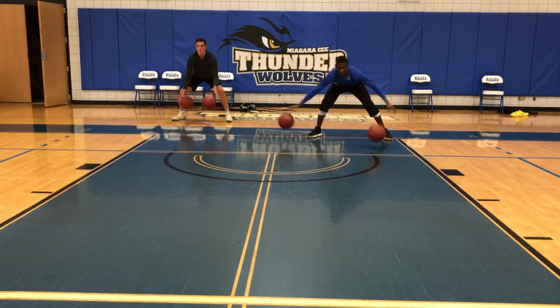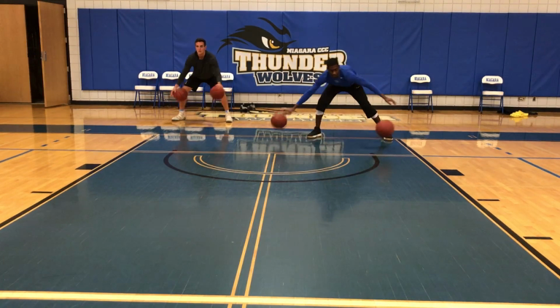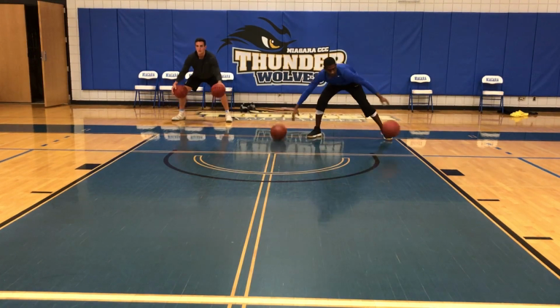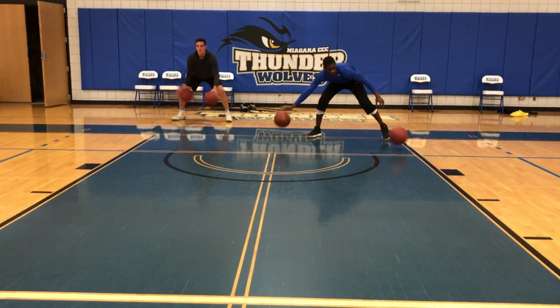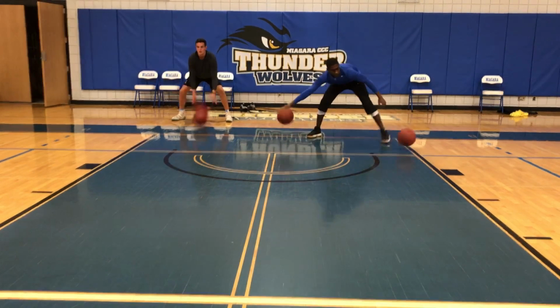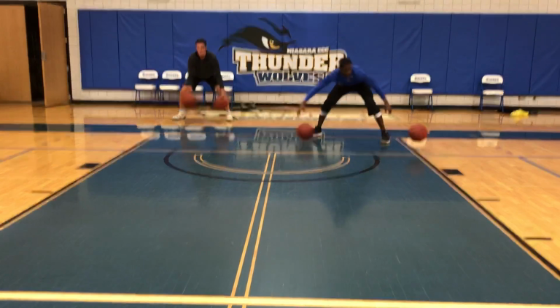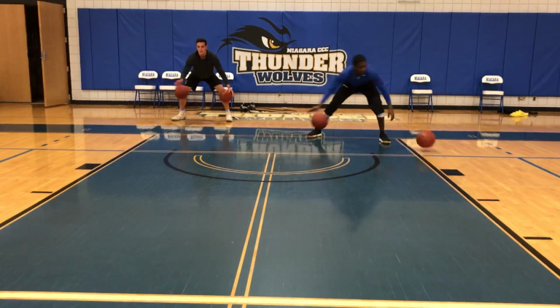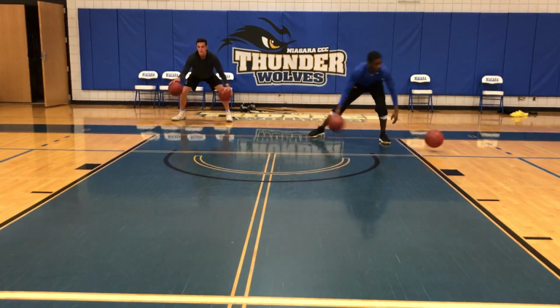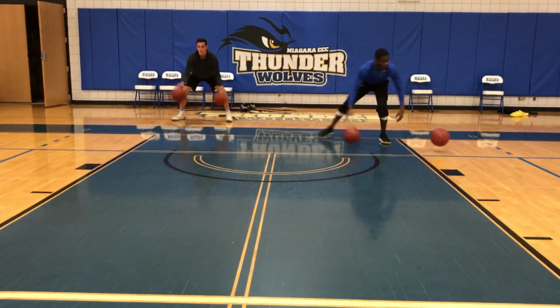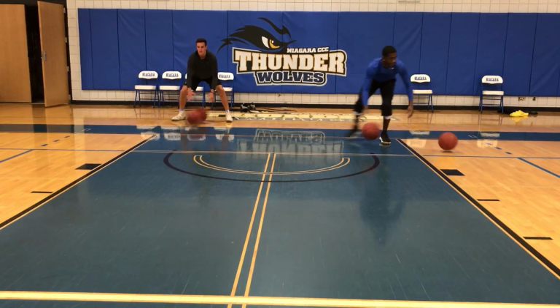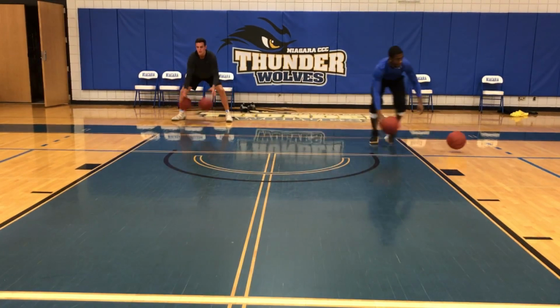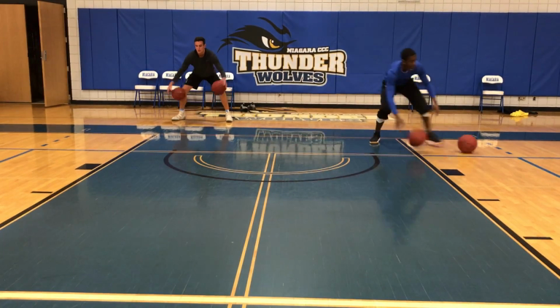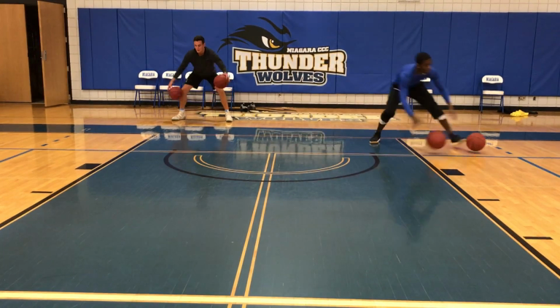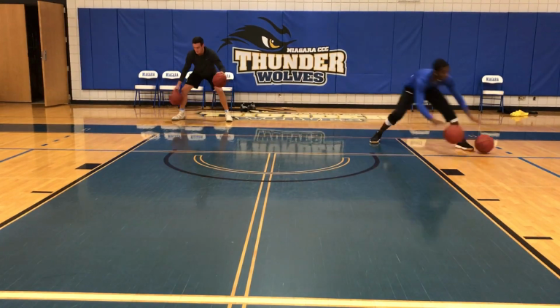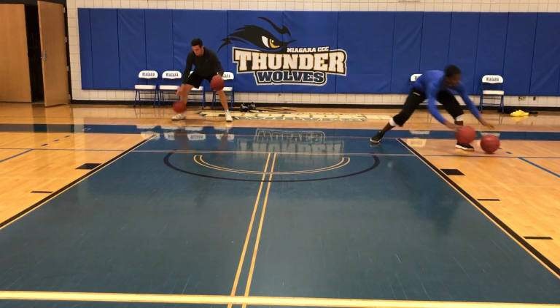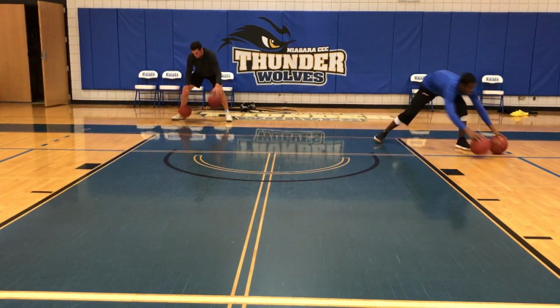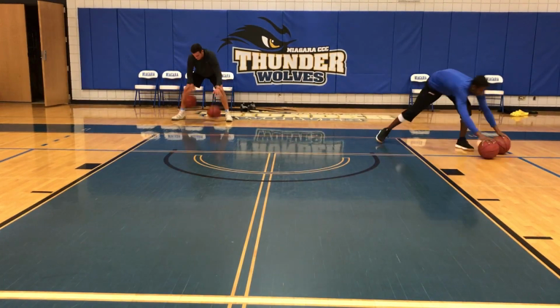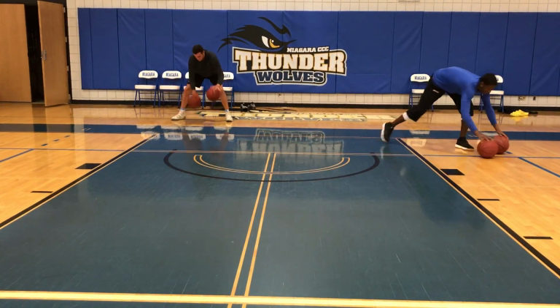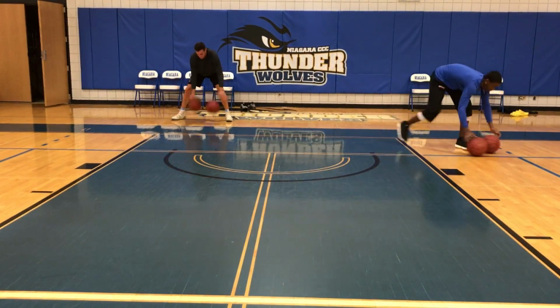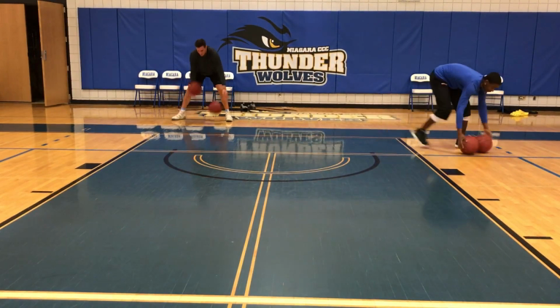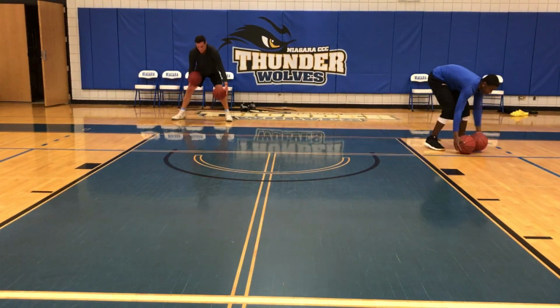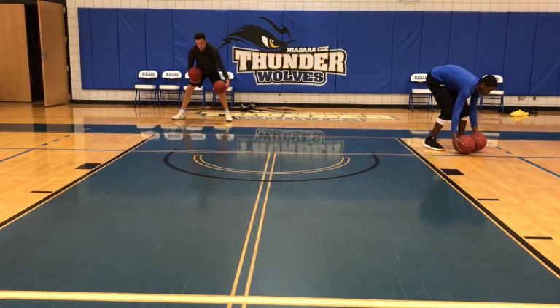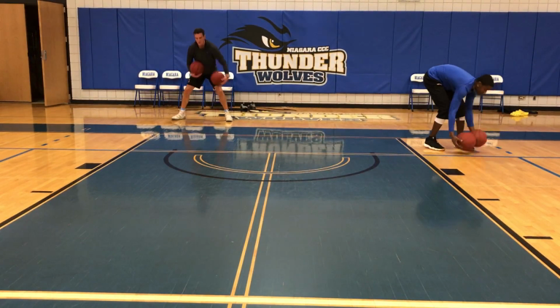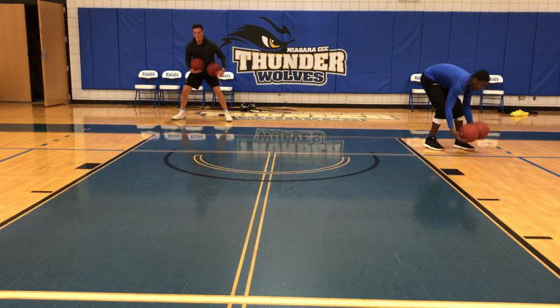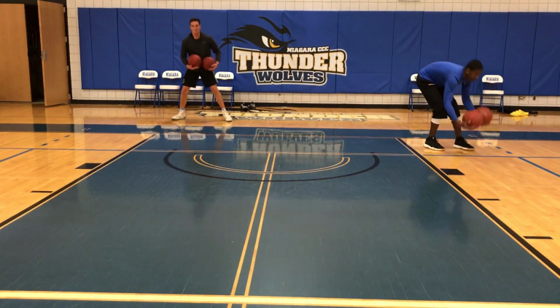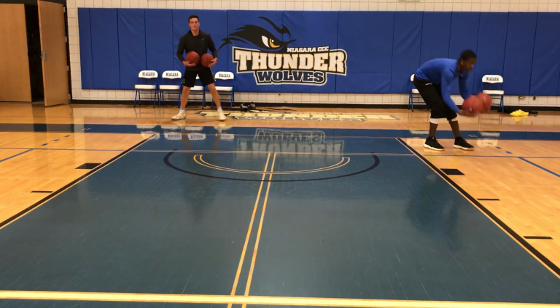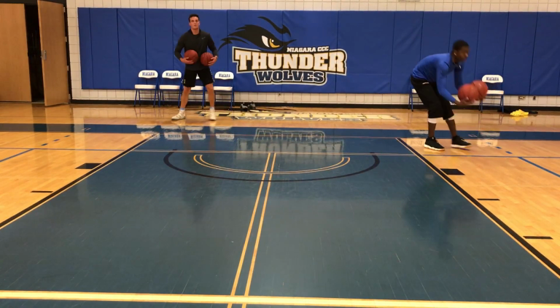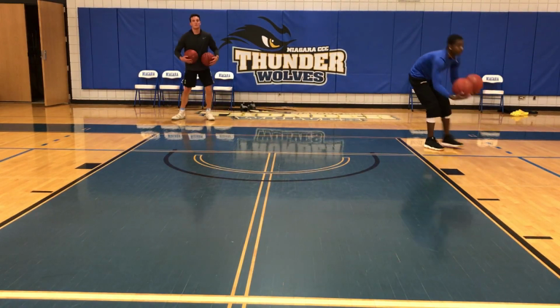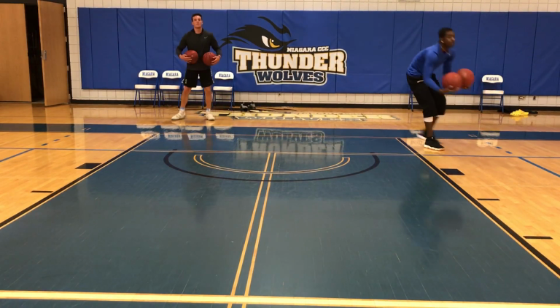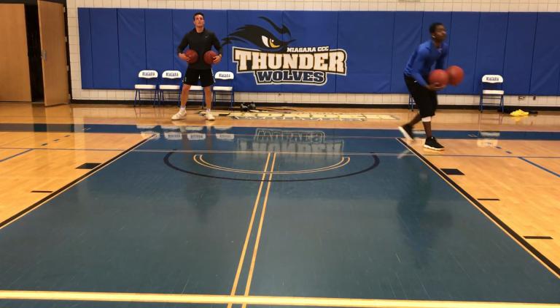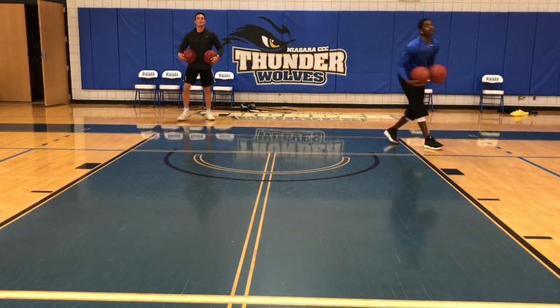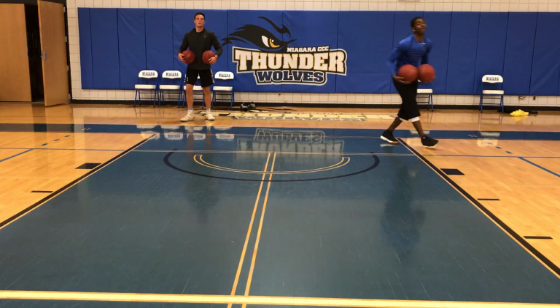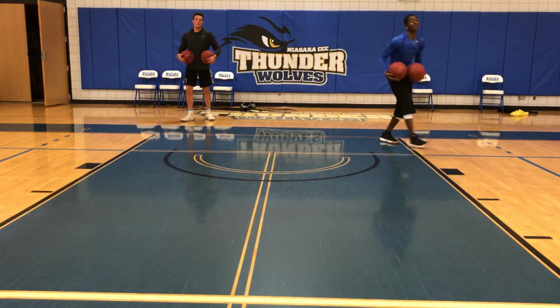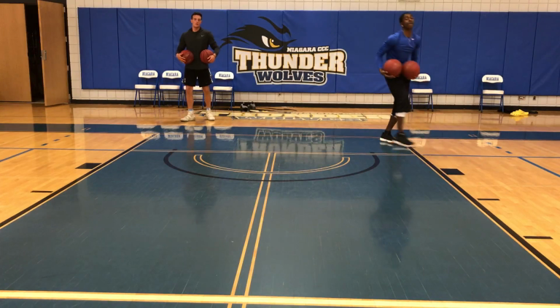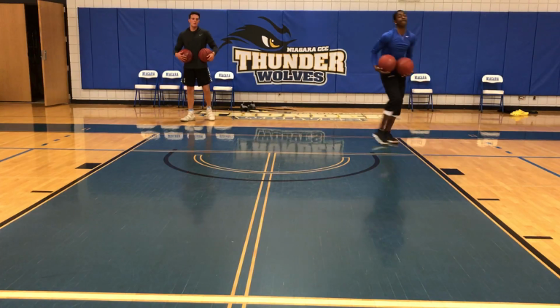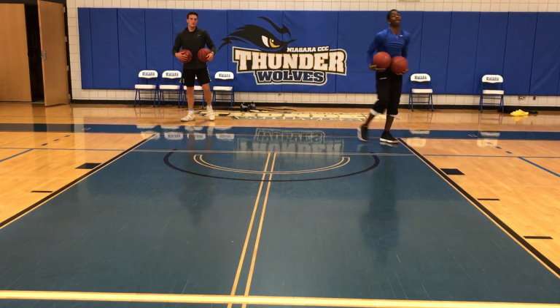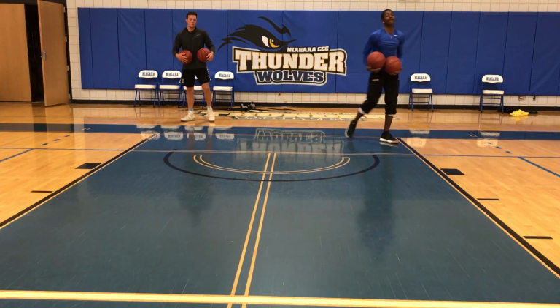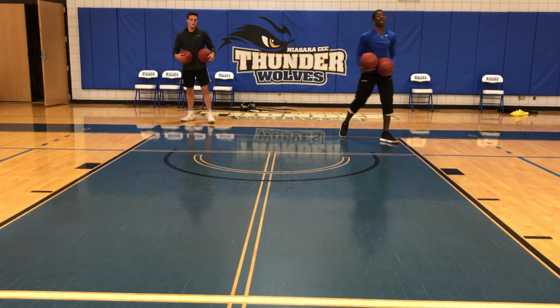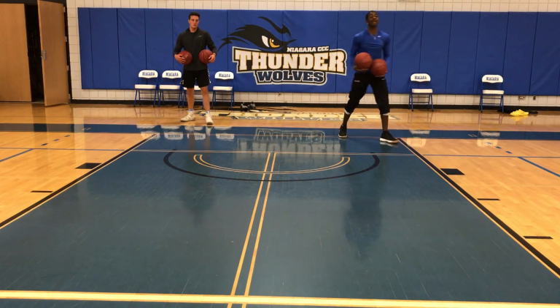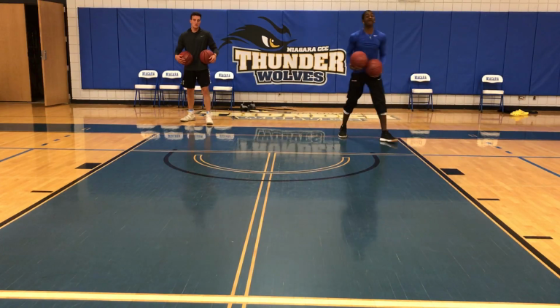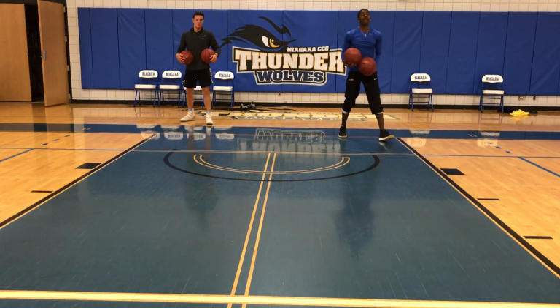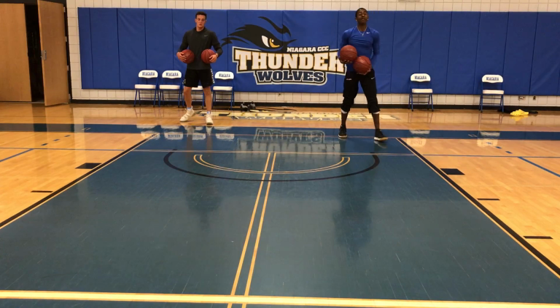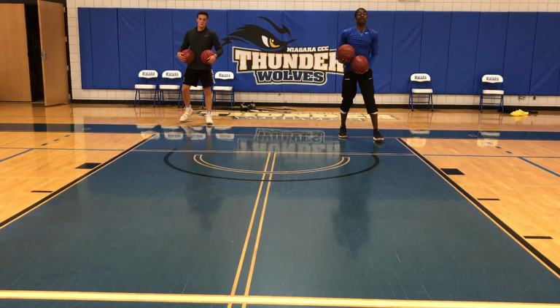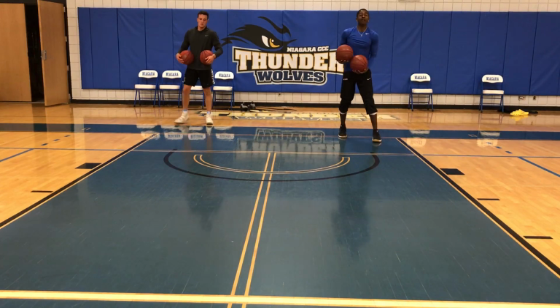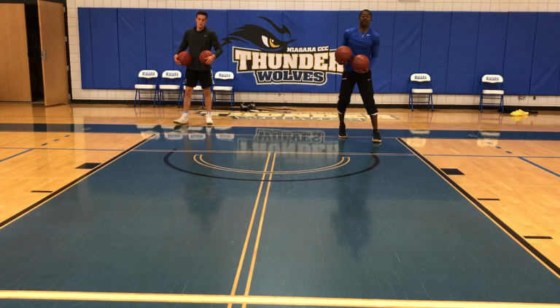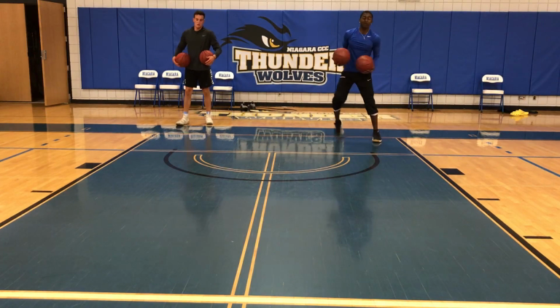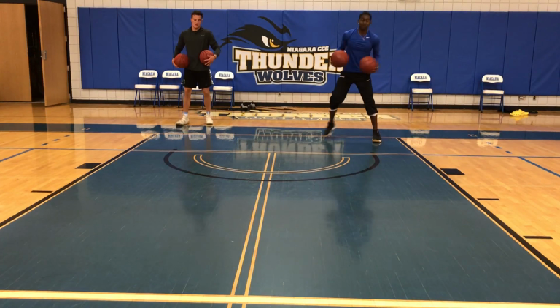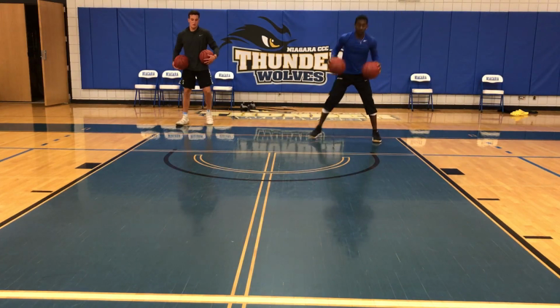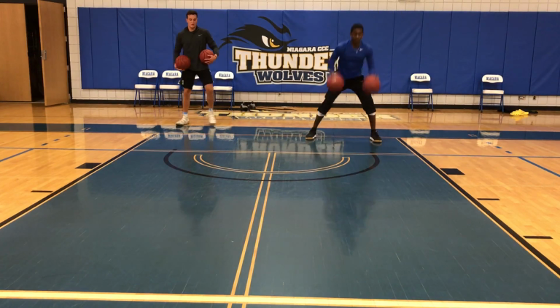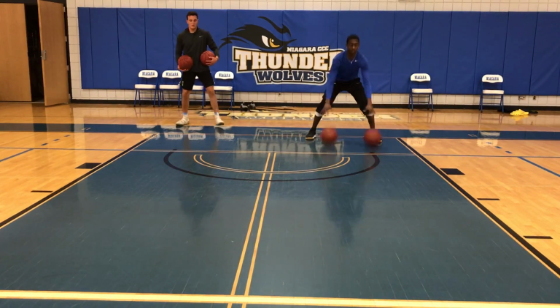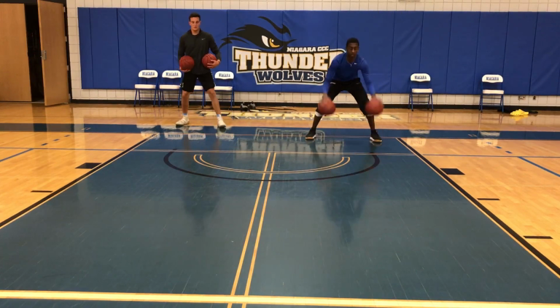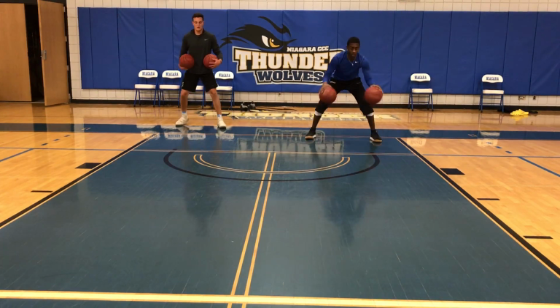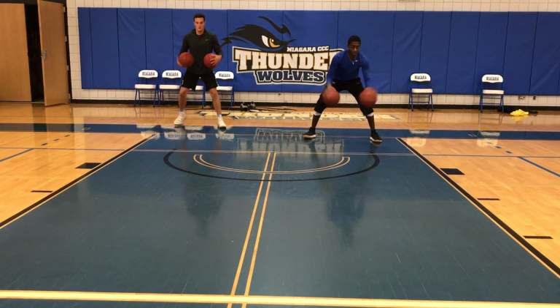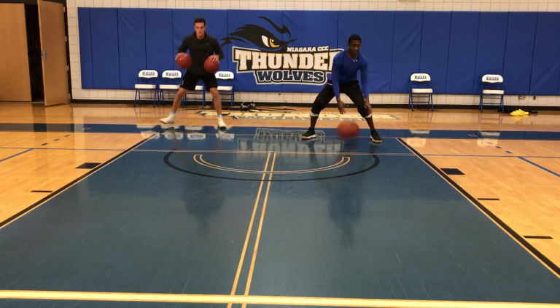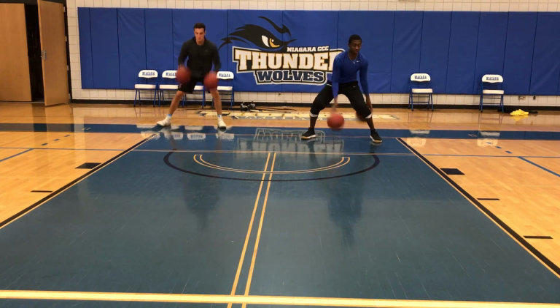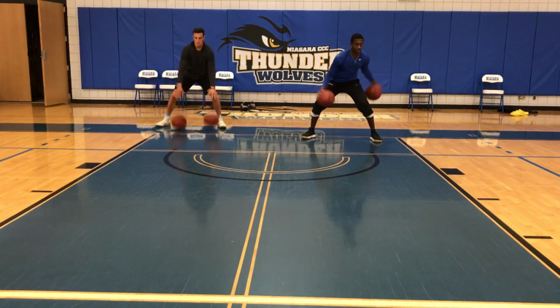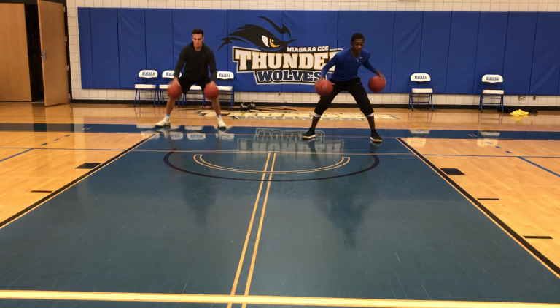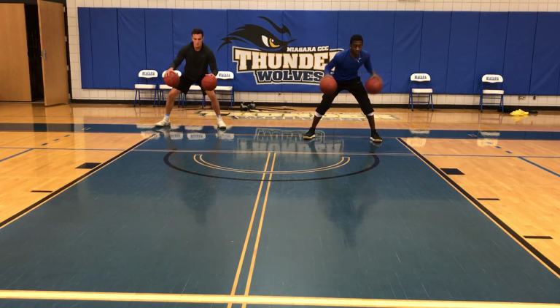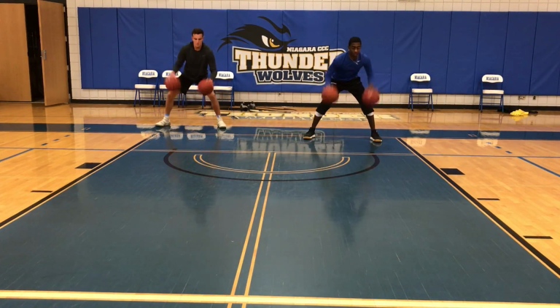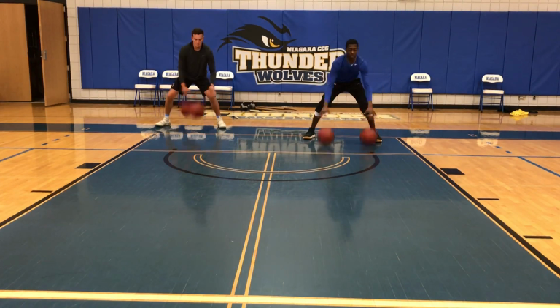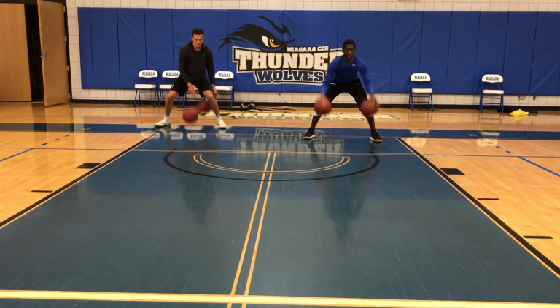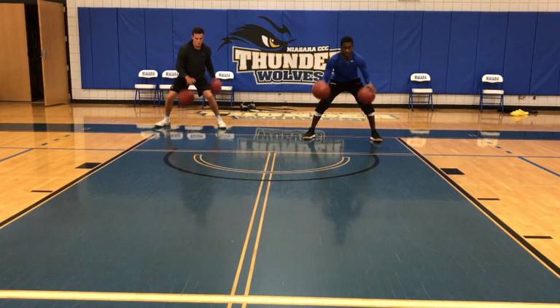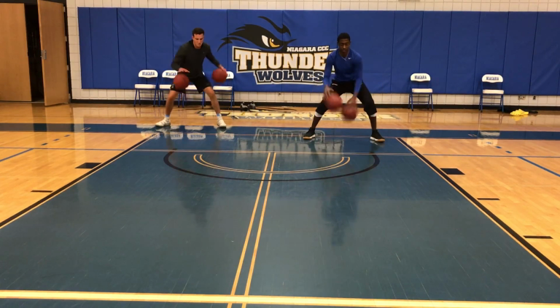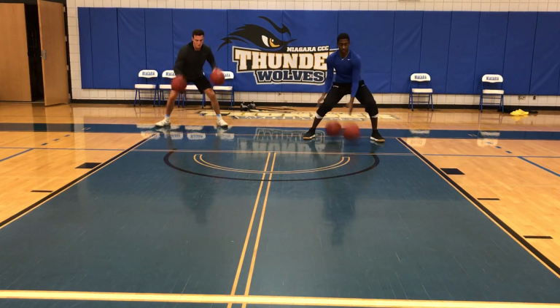Pound killer, pound killer. One dribble between the legs, we've got three more to go. Good.